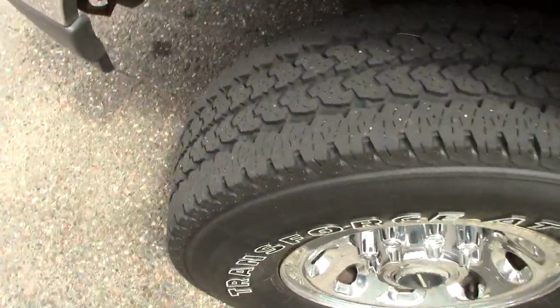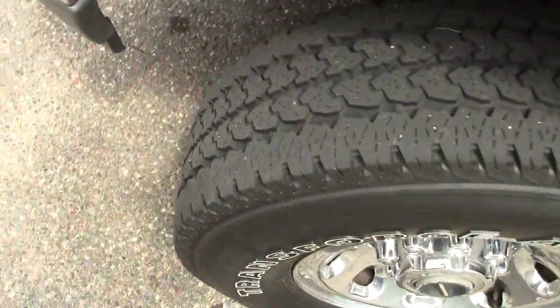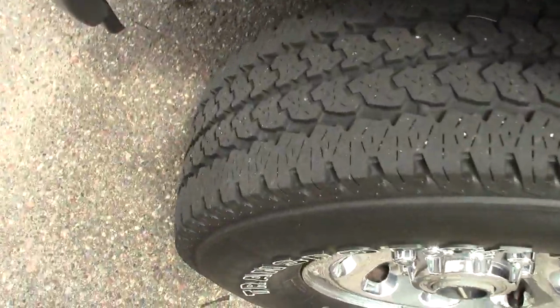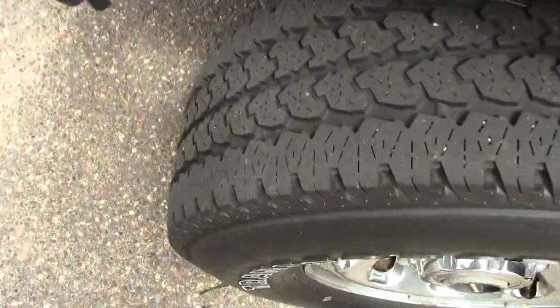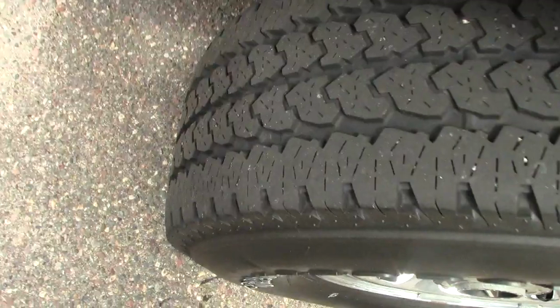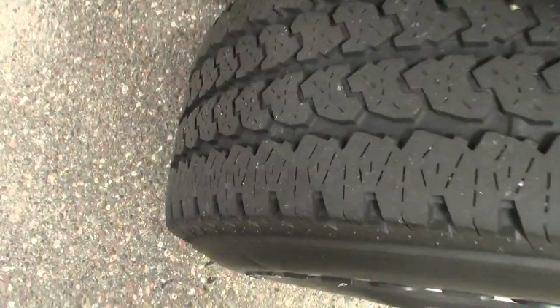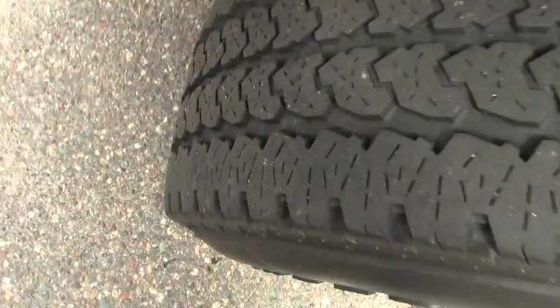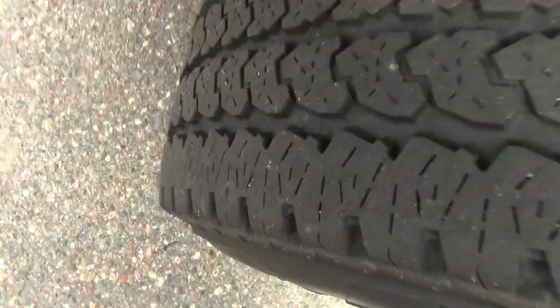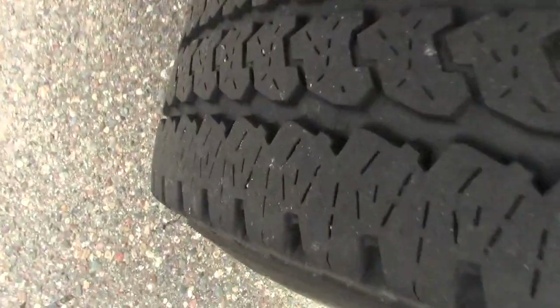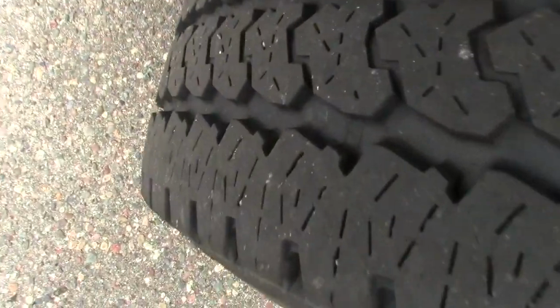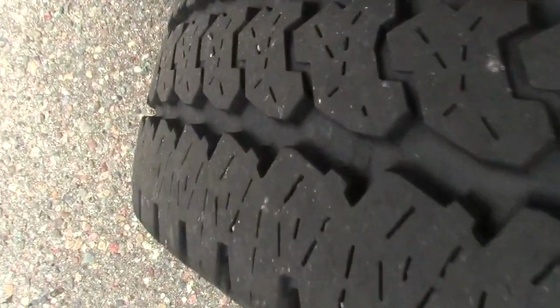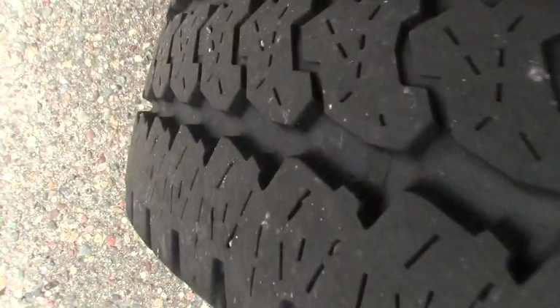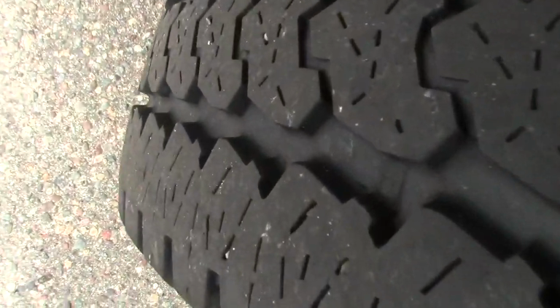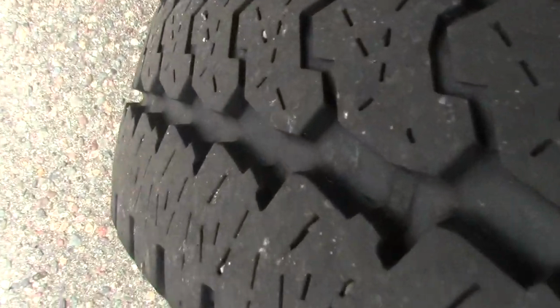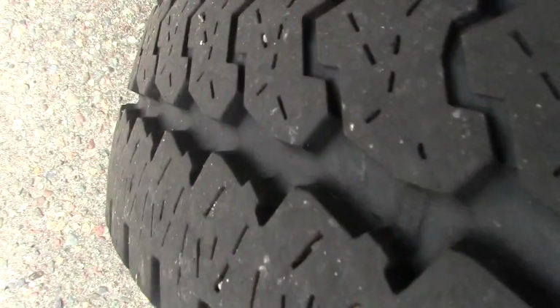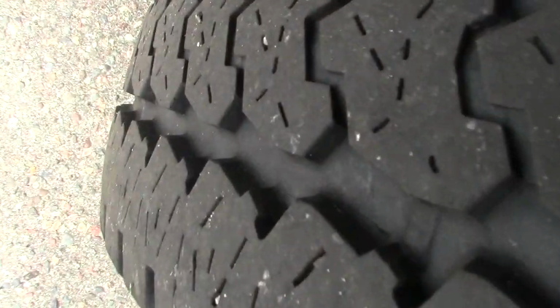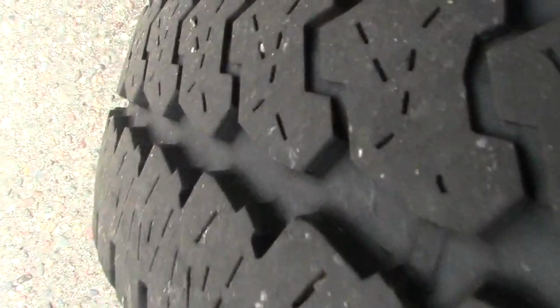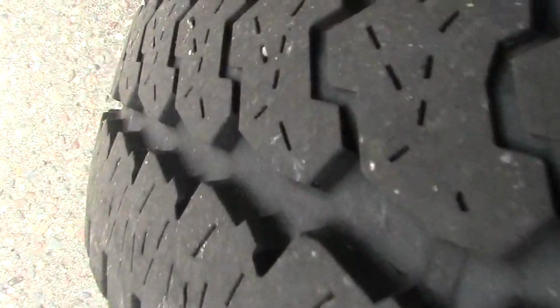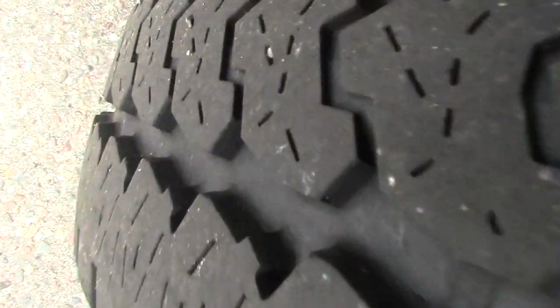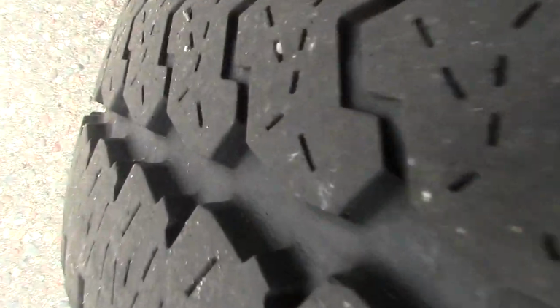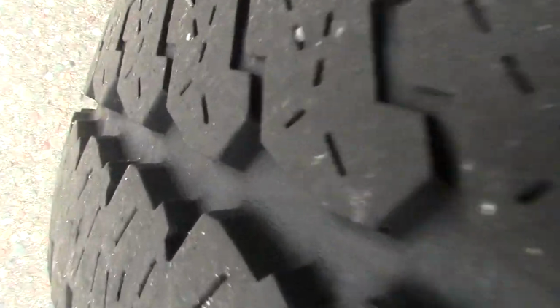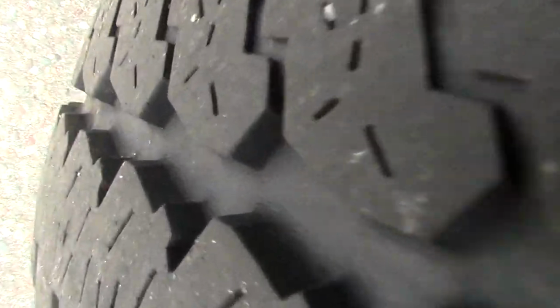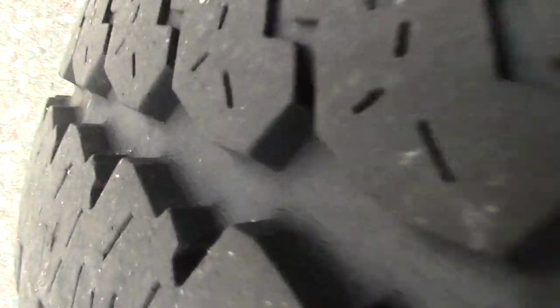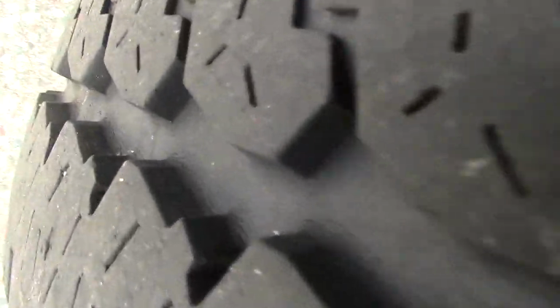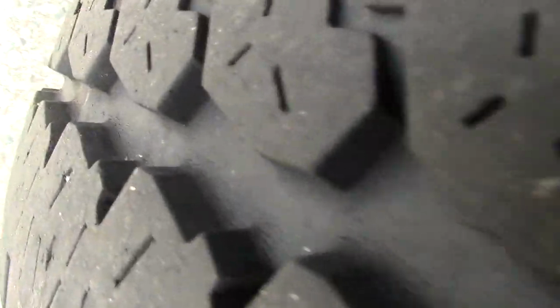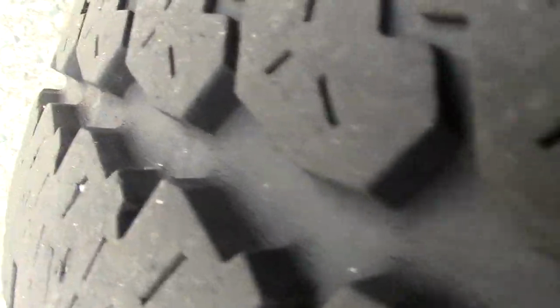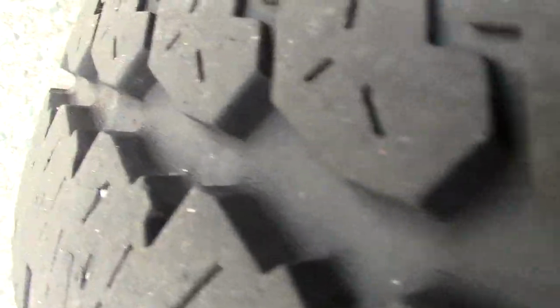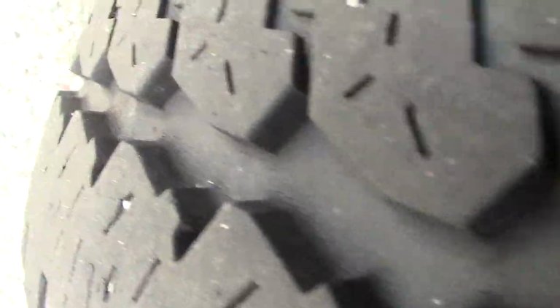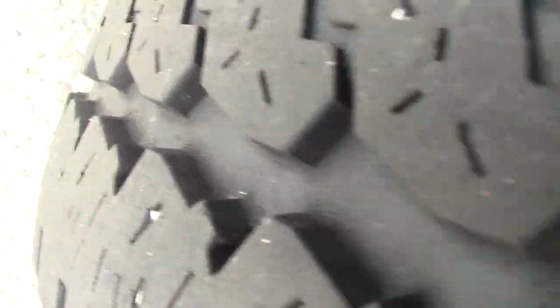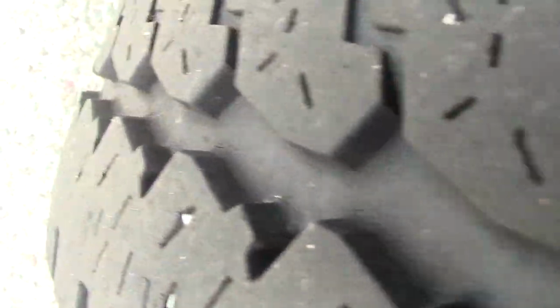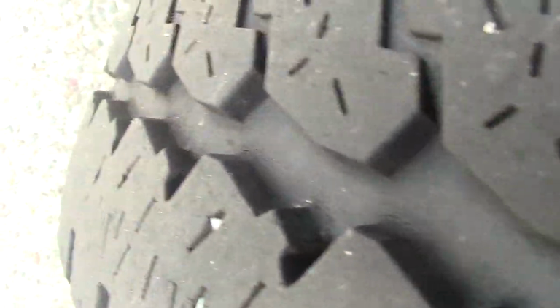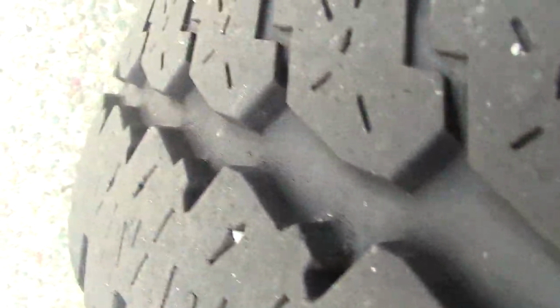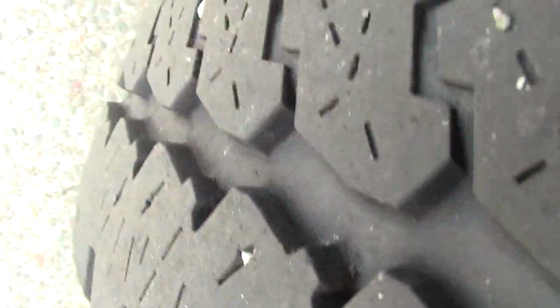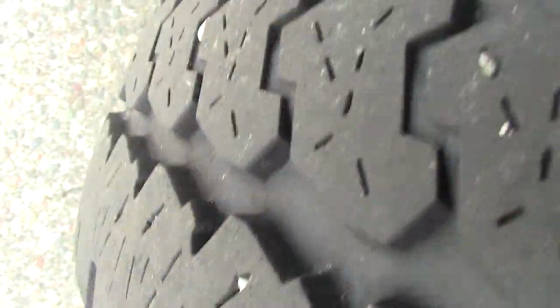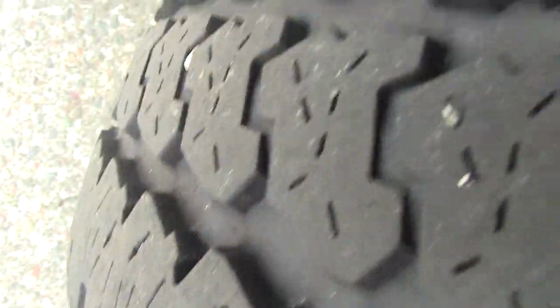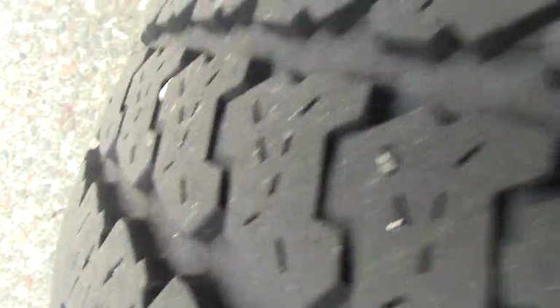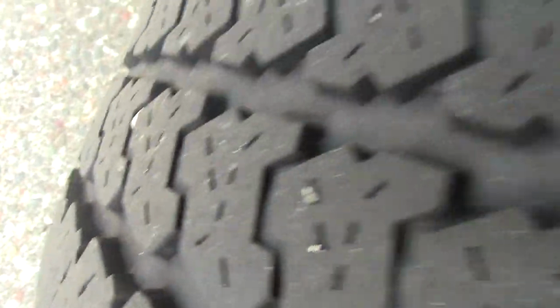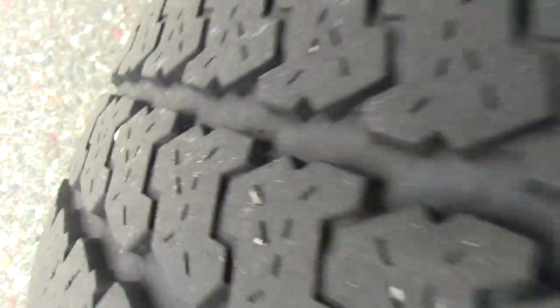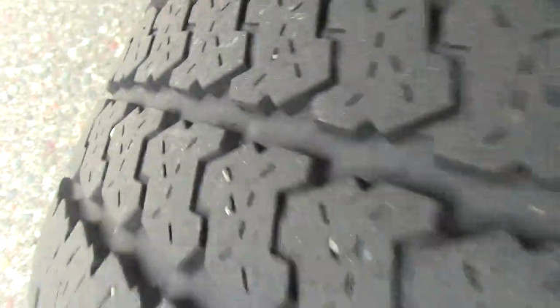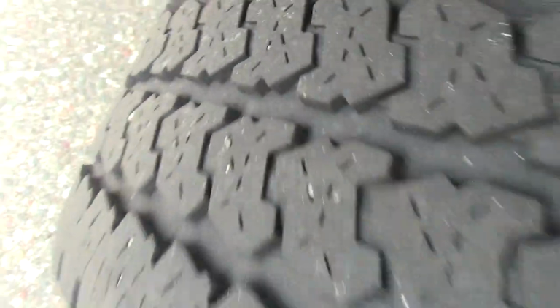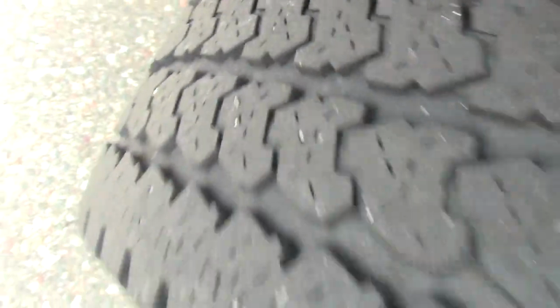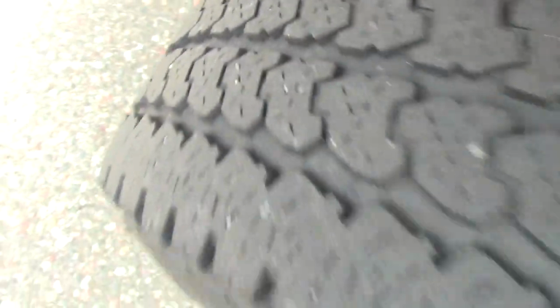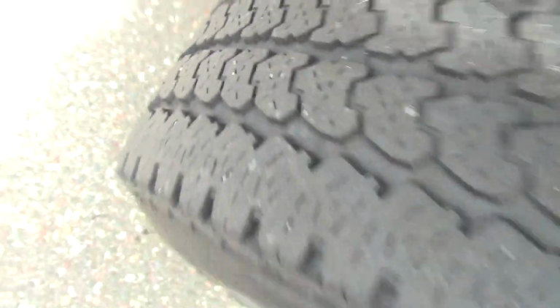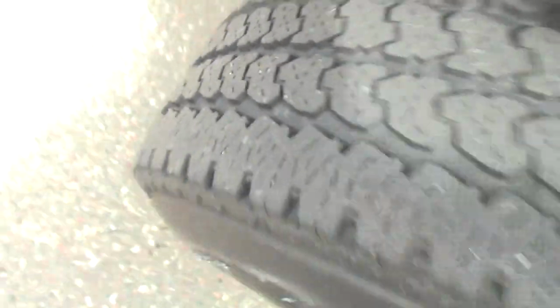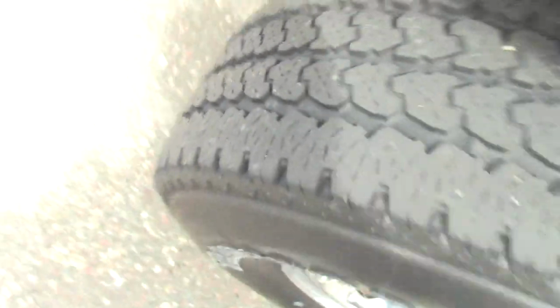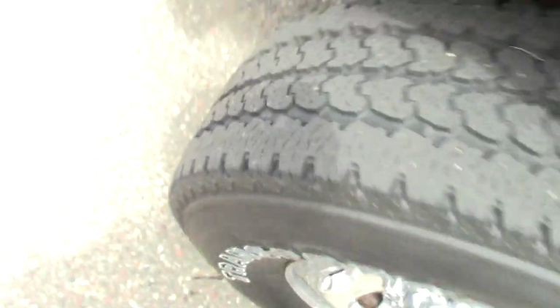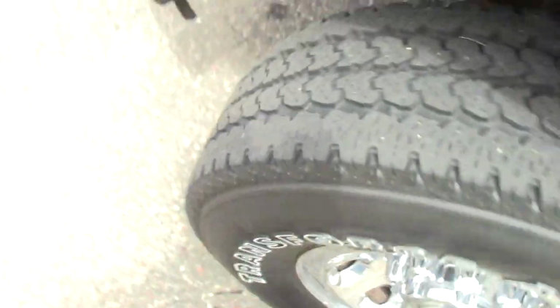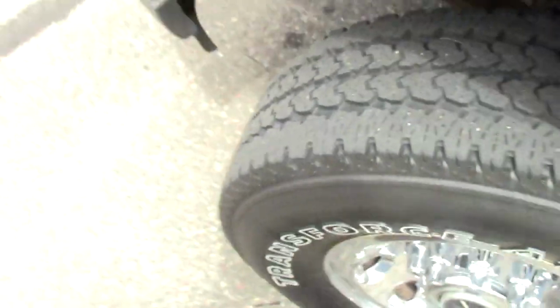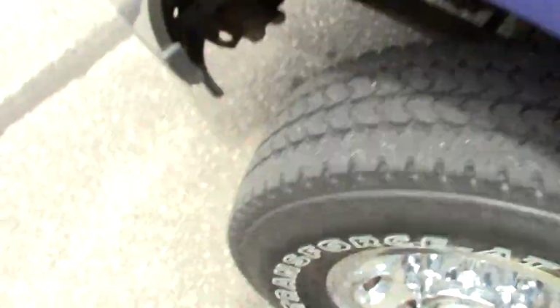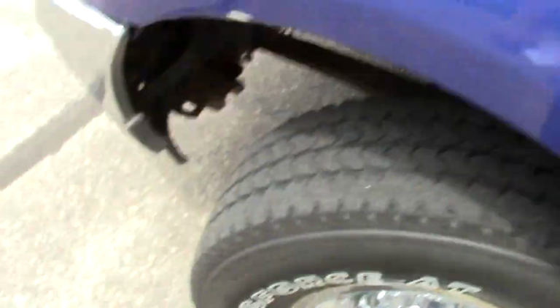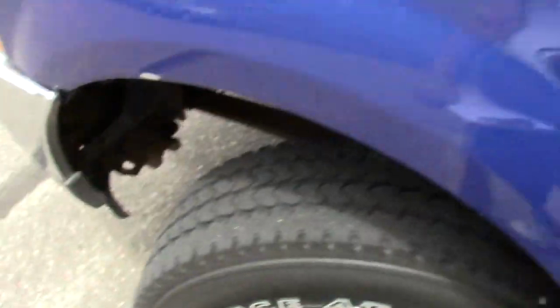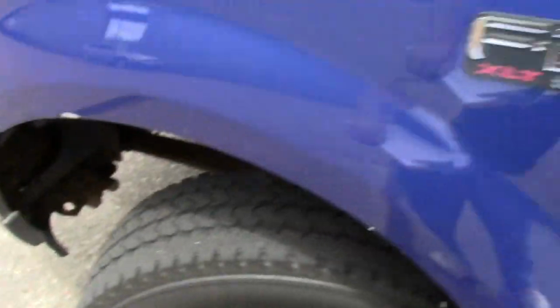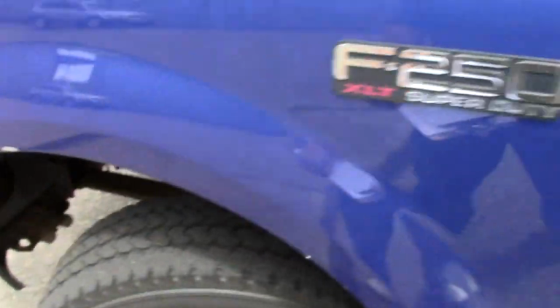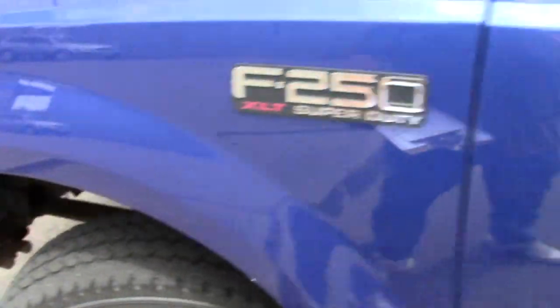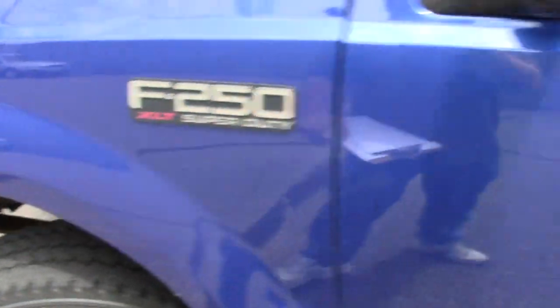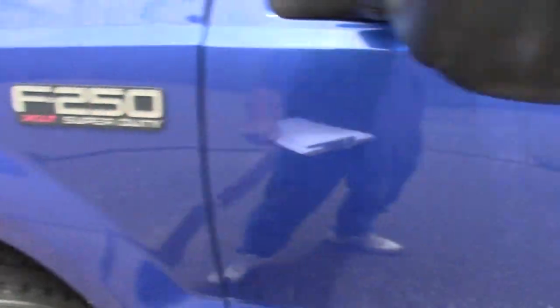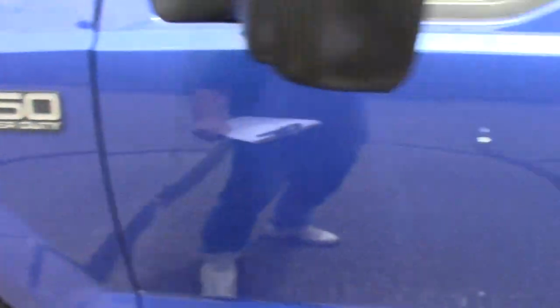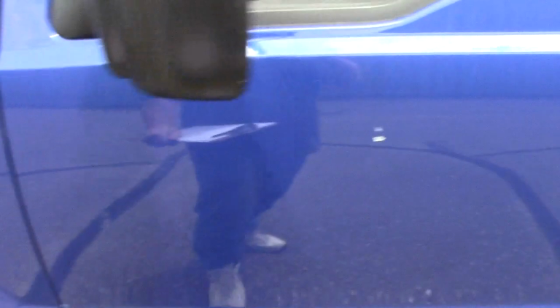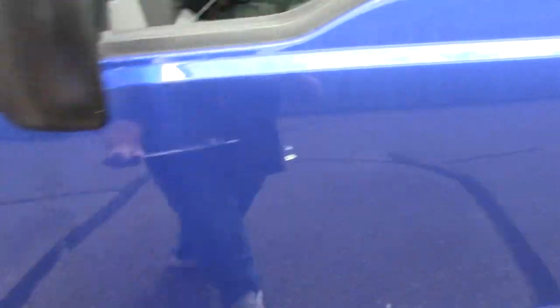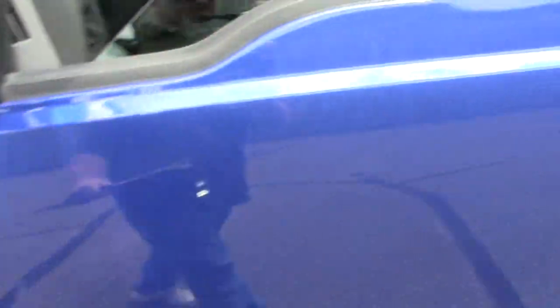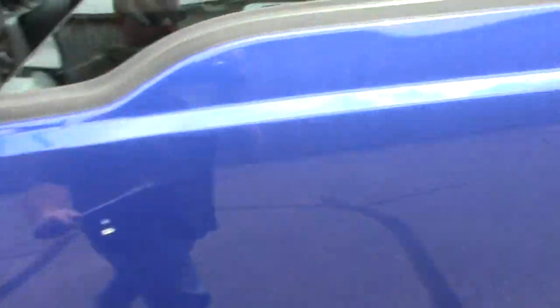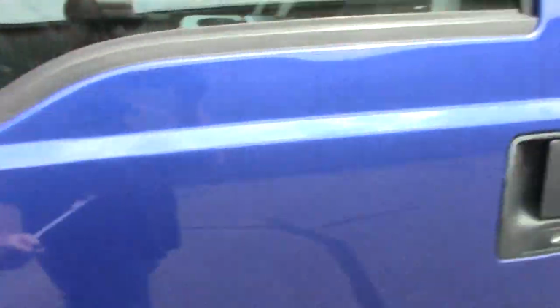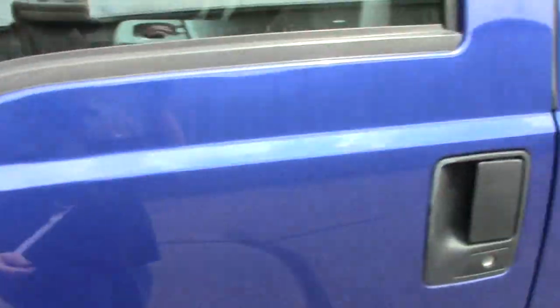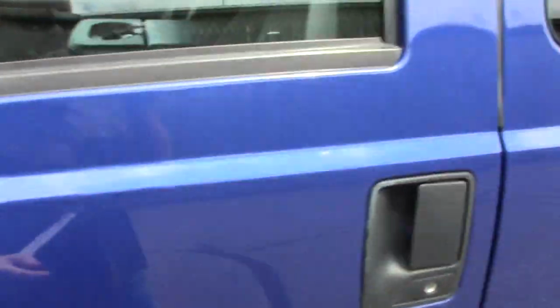Practically brand-new tires. You can see the tread there — very, very deep left on those.